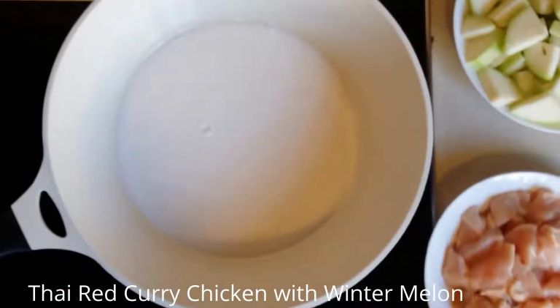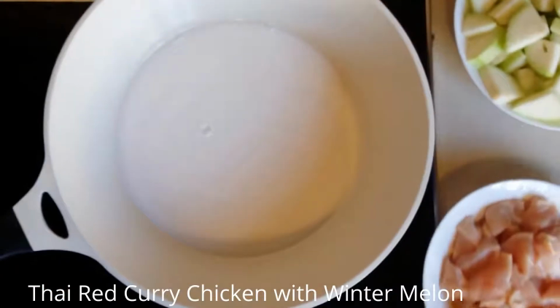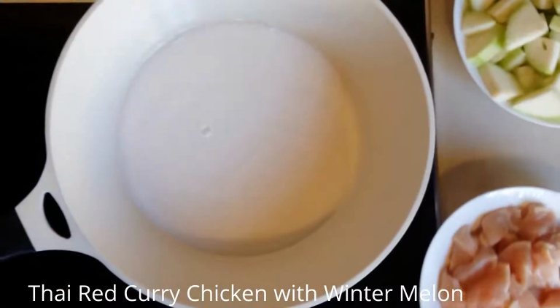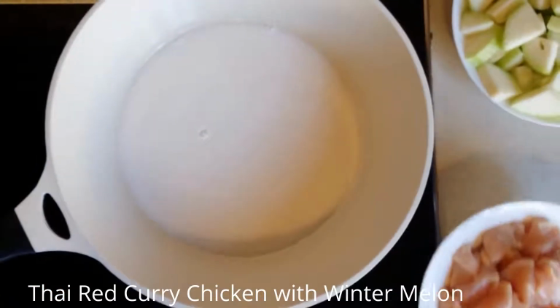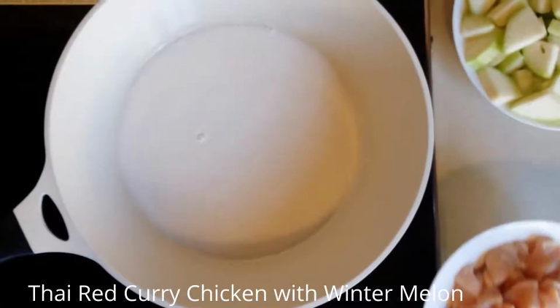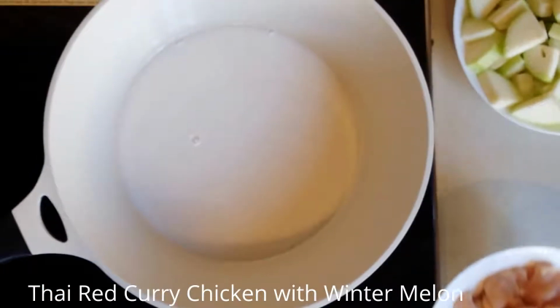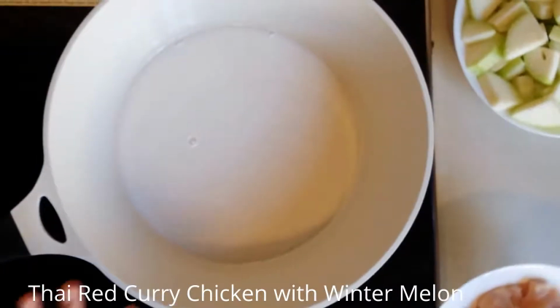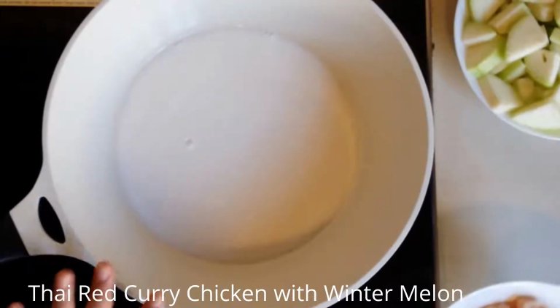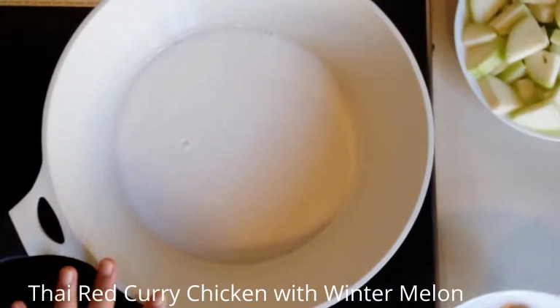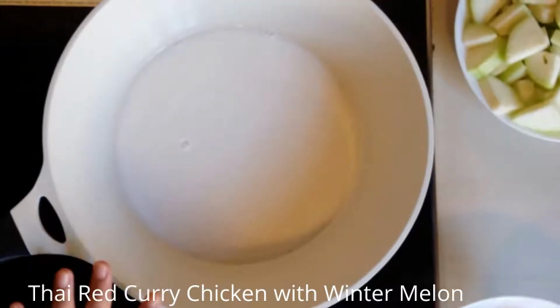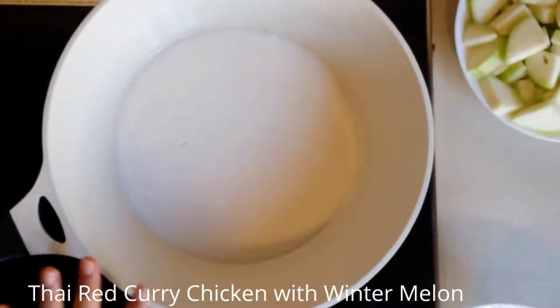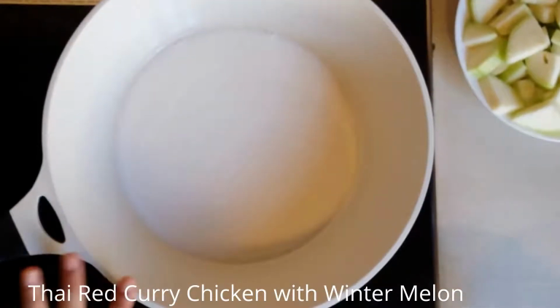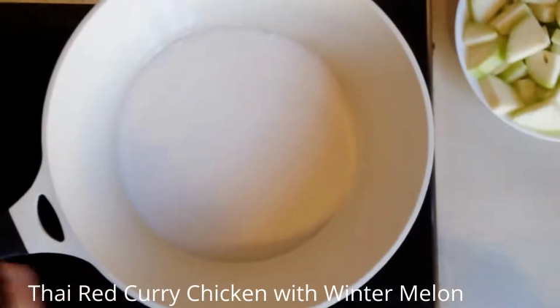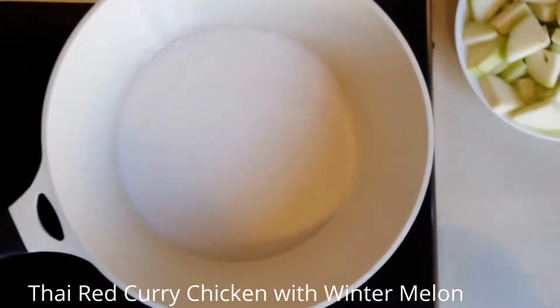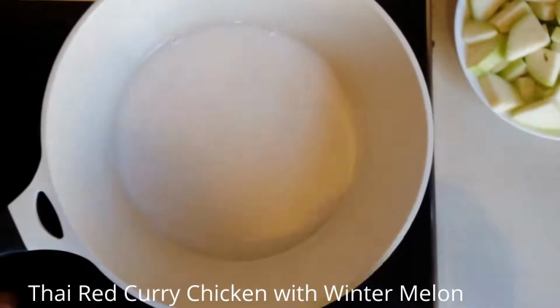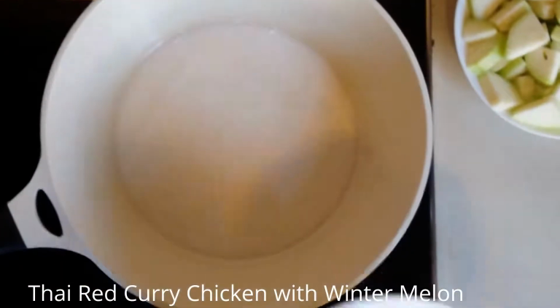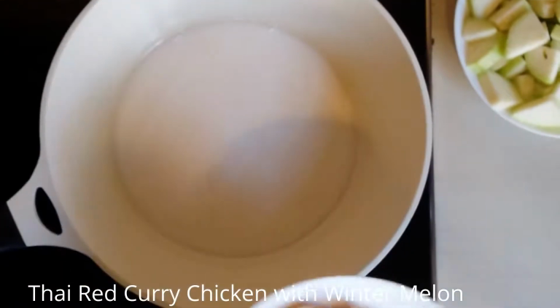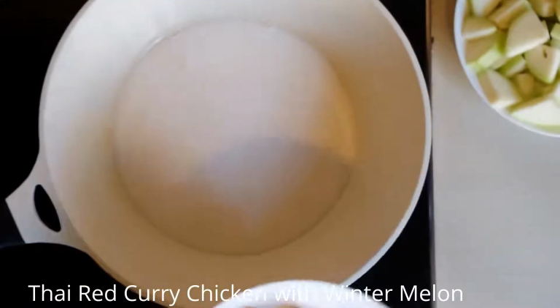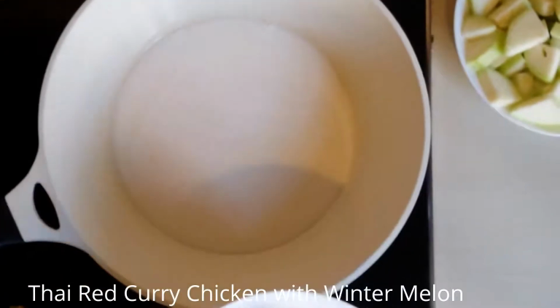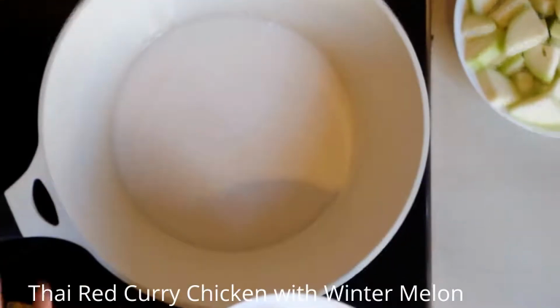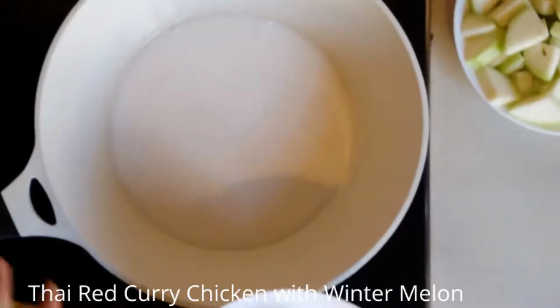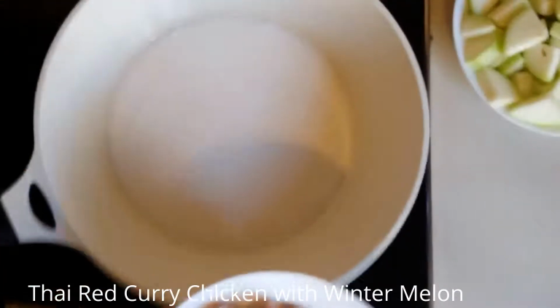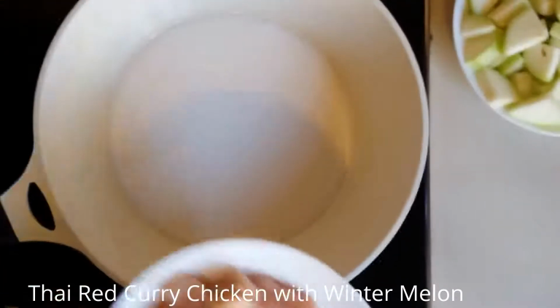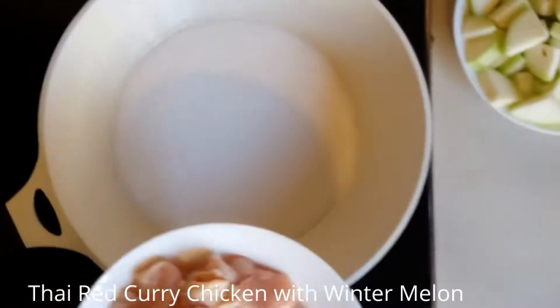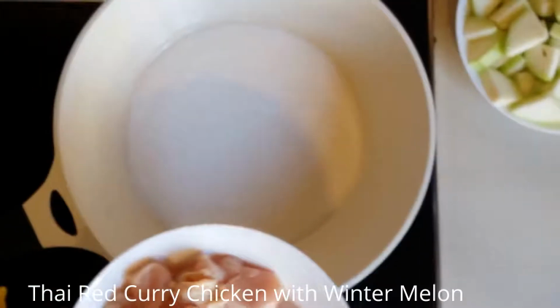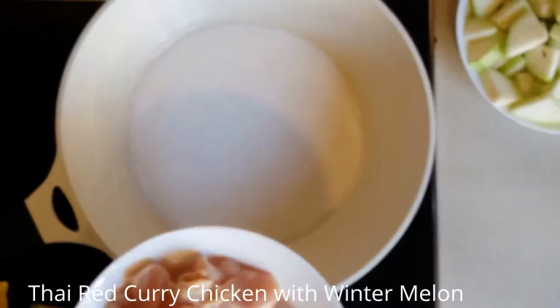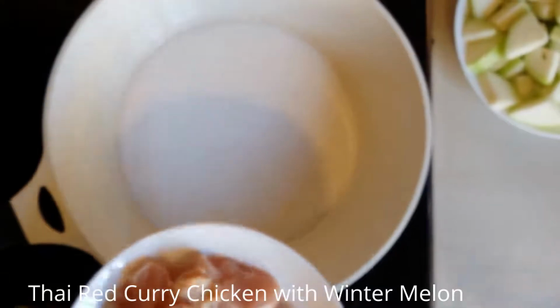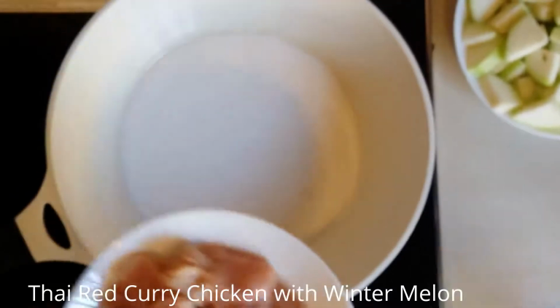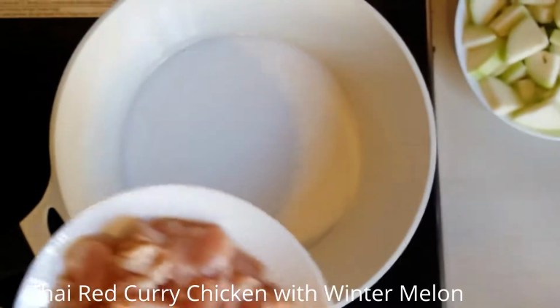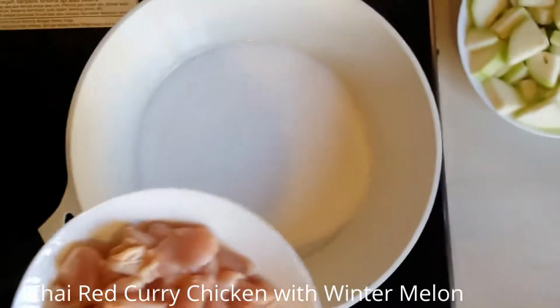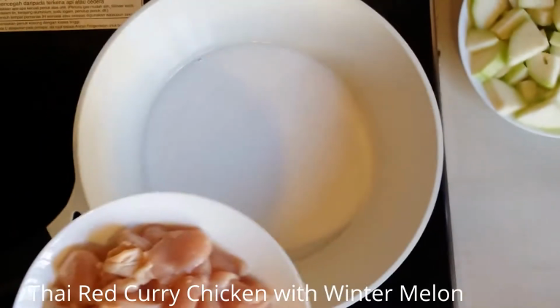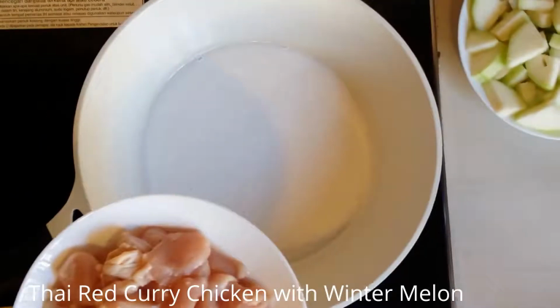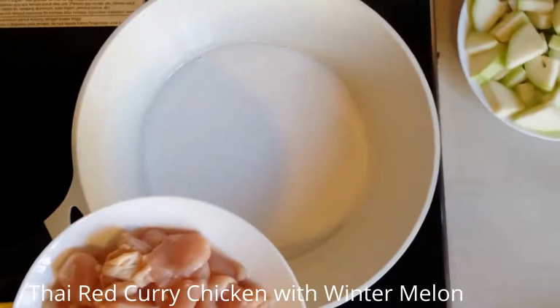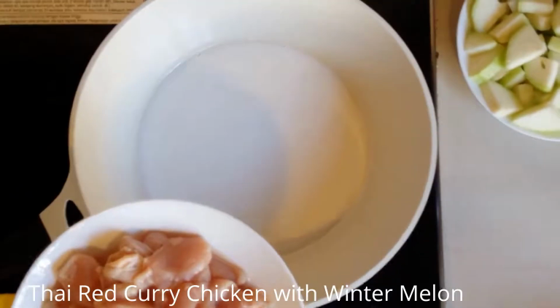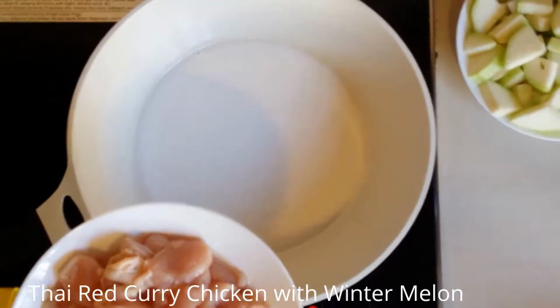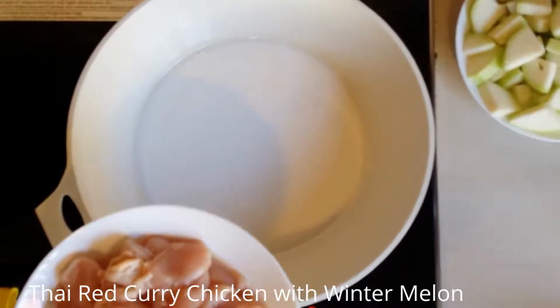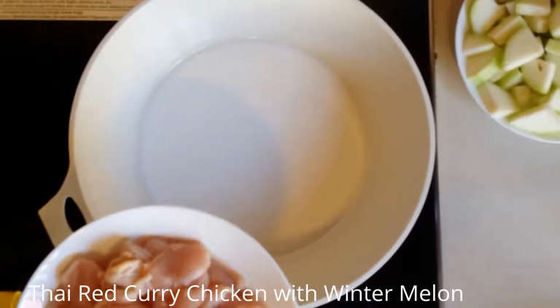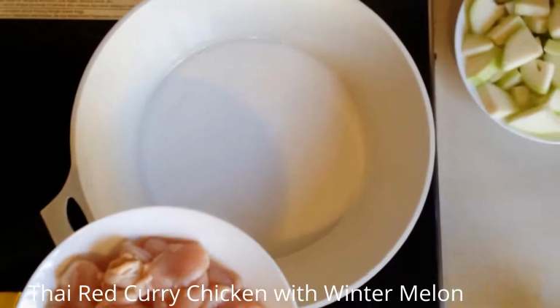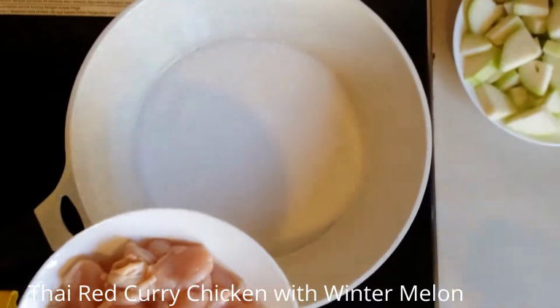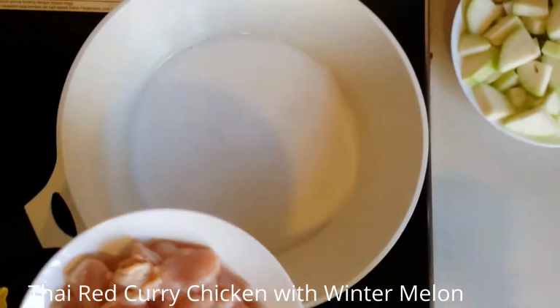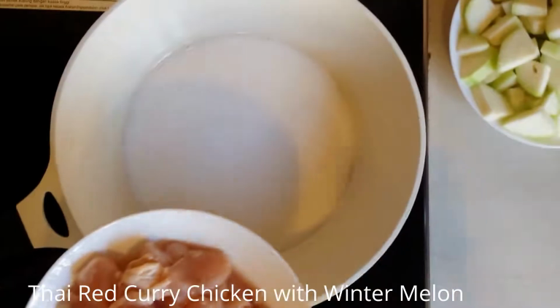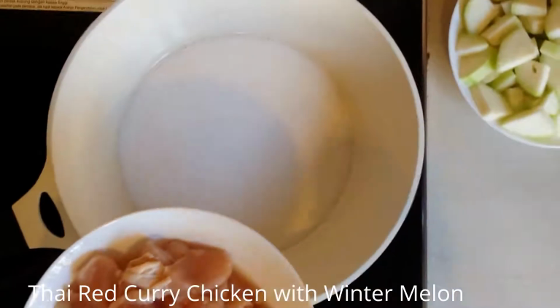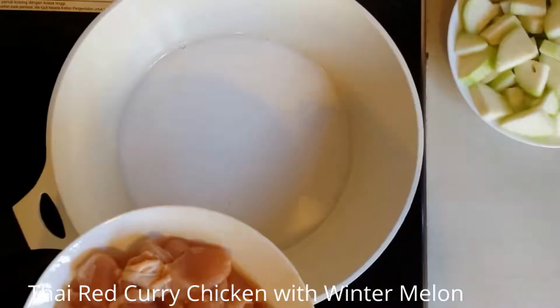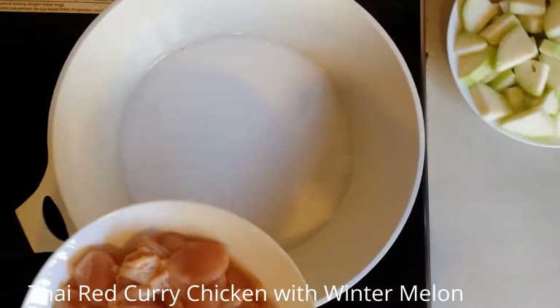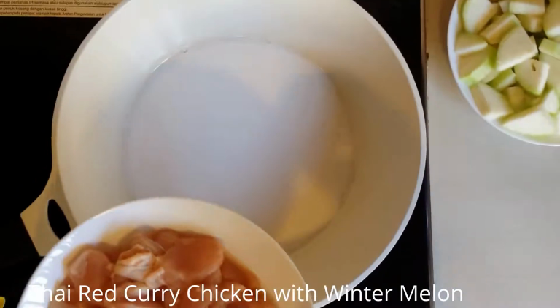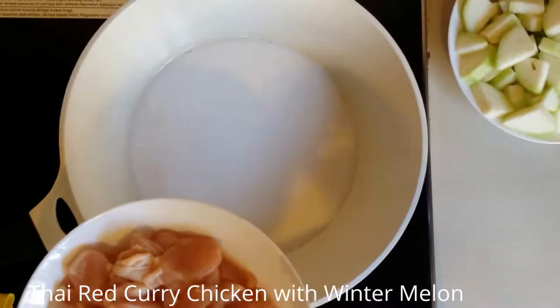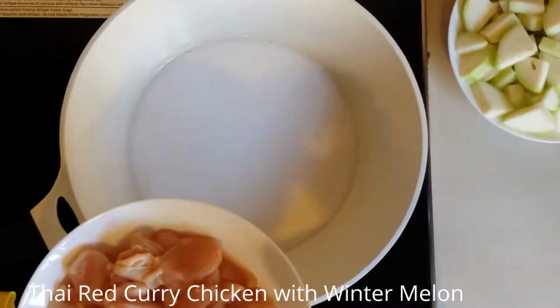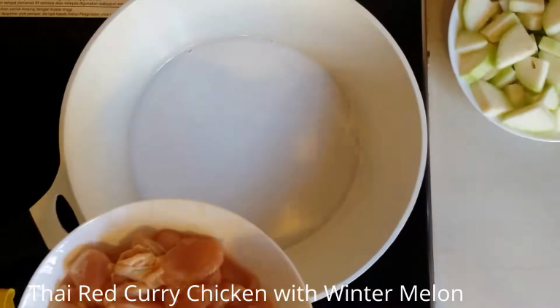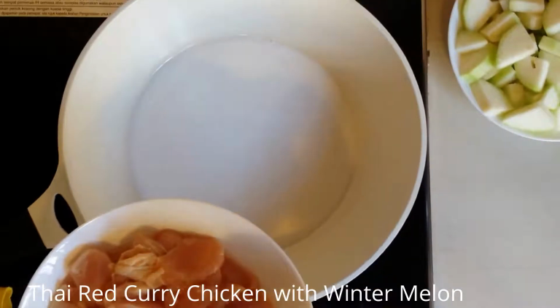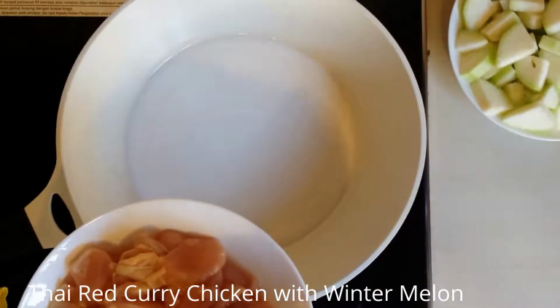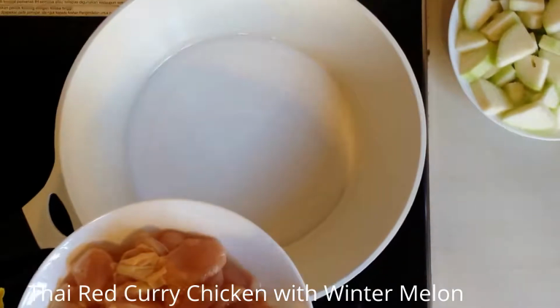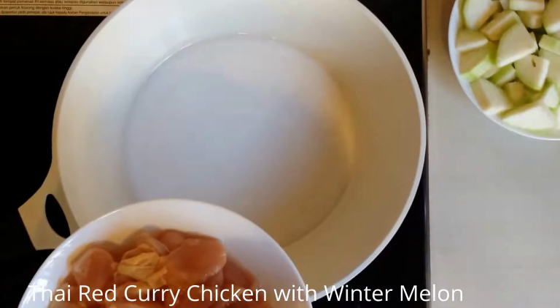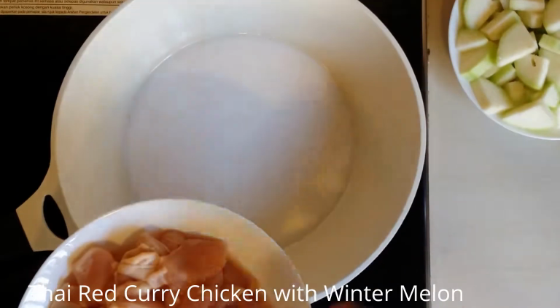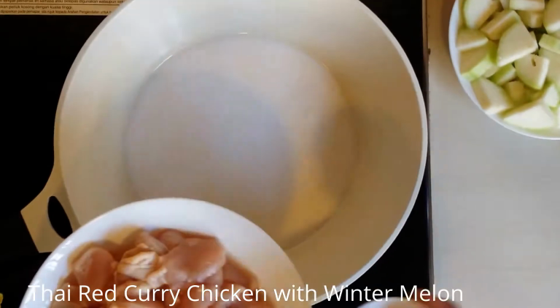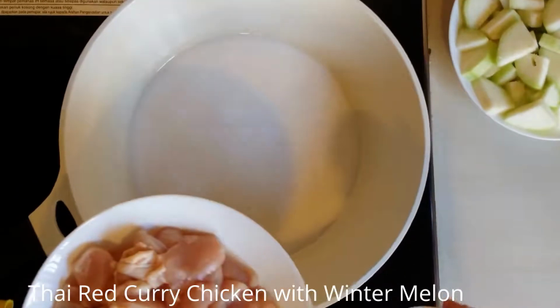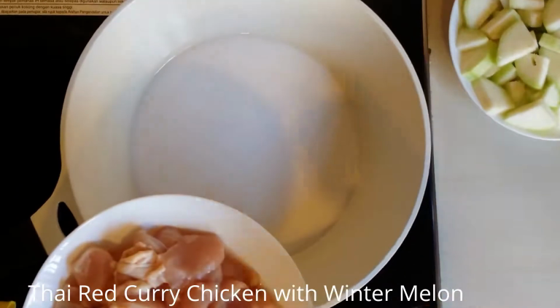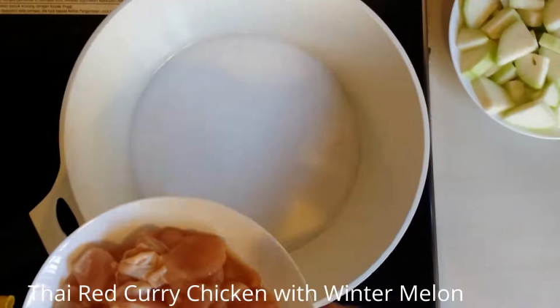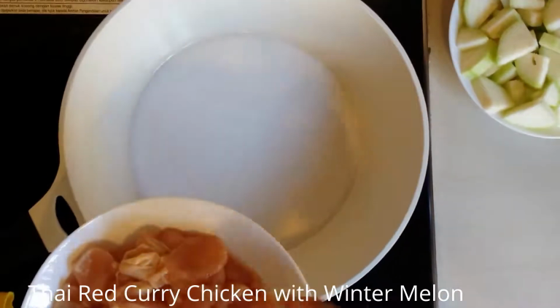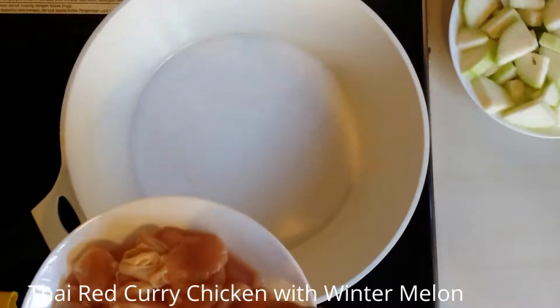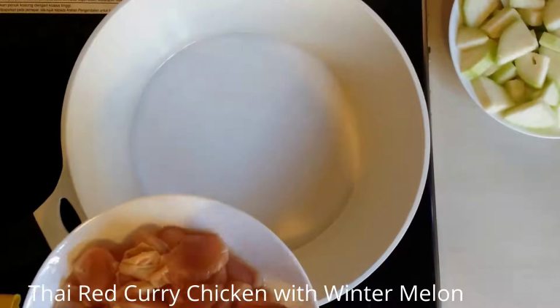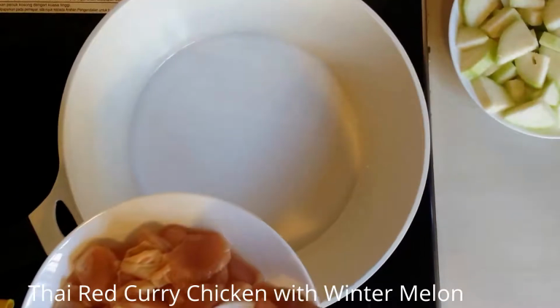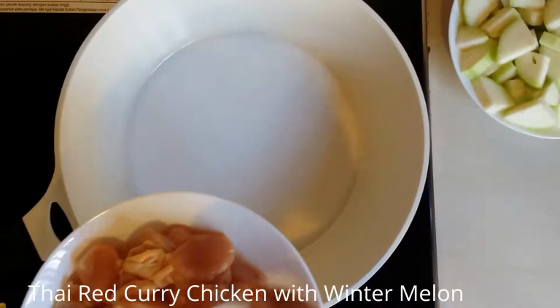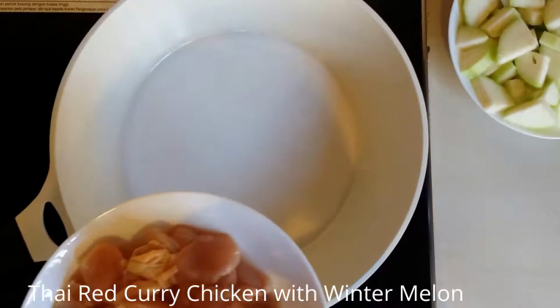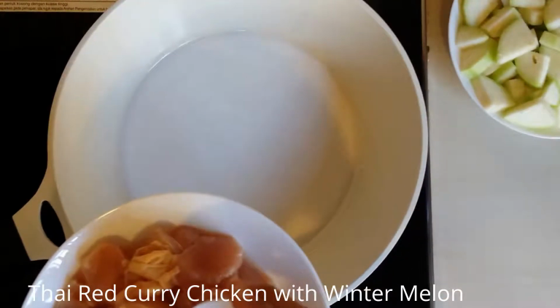While waiting for the coconut to cook, I'm going to marinate the chicken with salt. I'm going to use half of the salt.